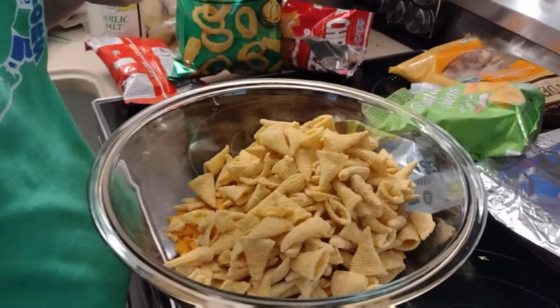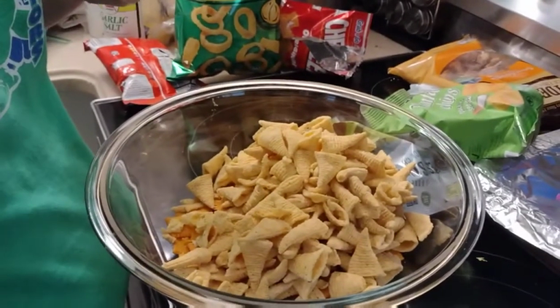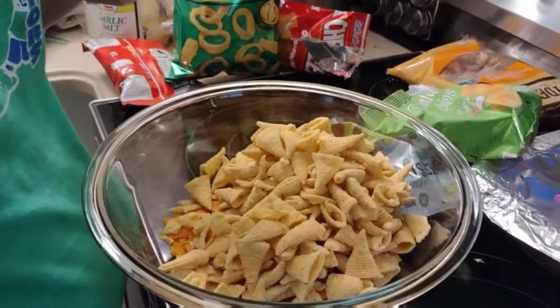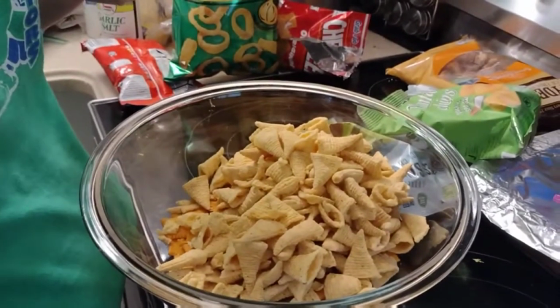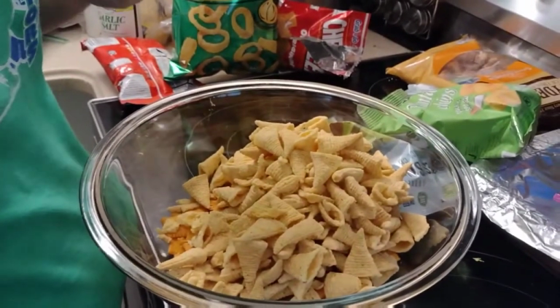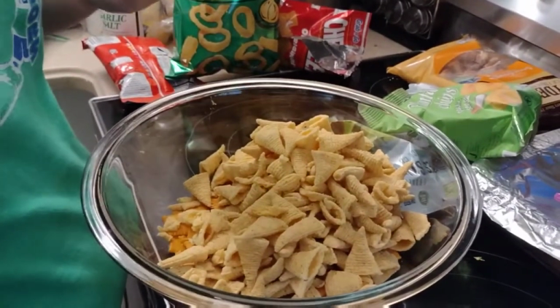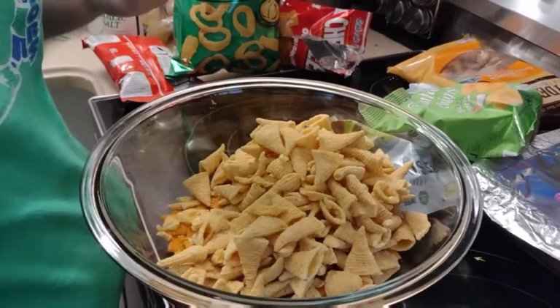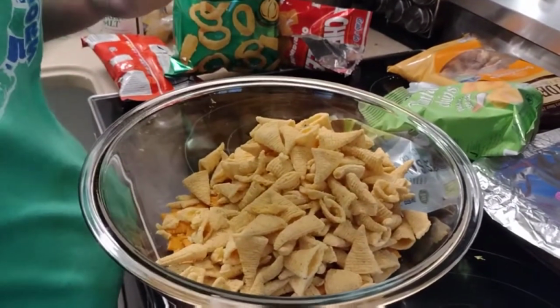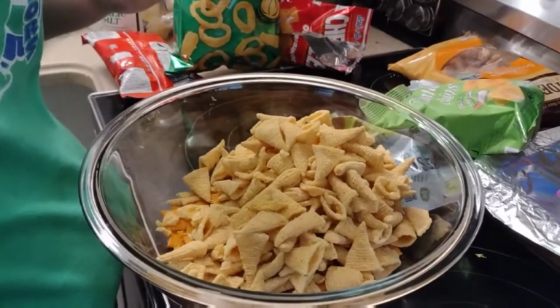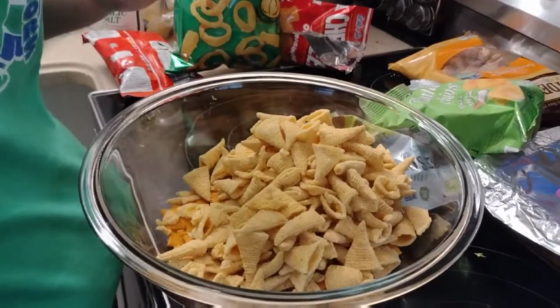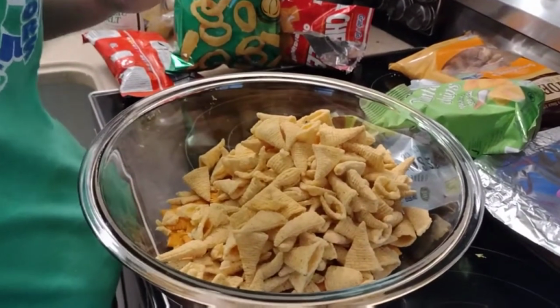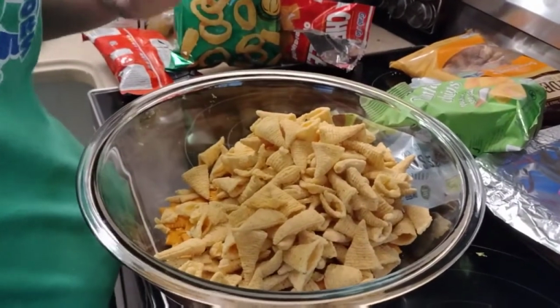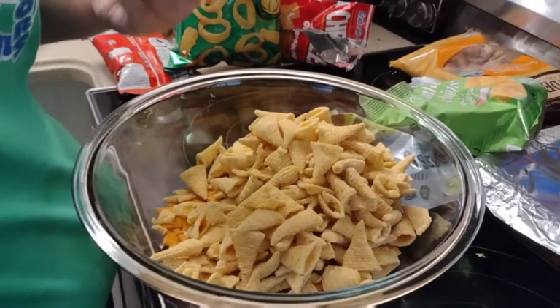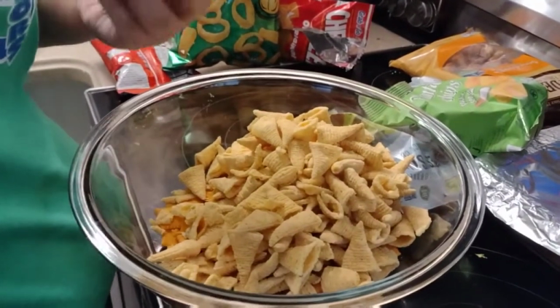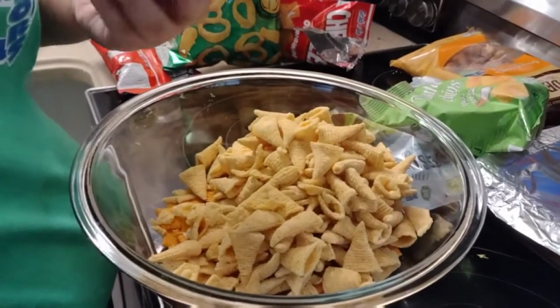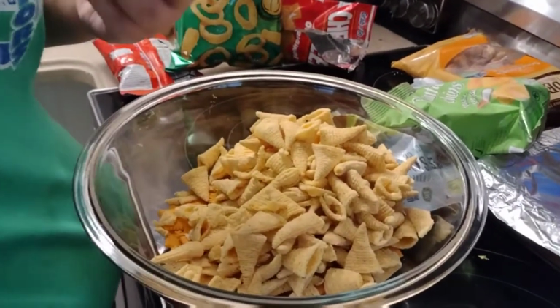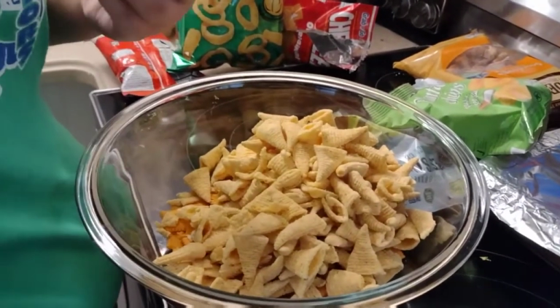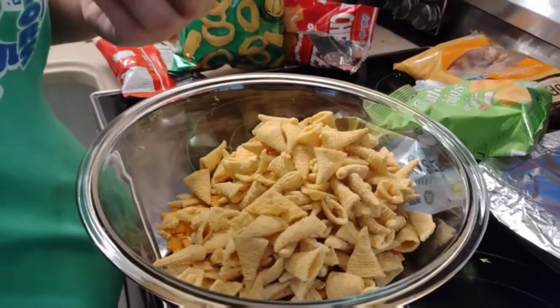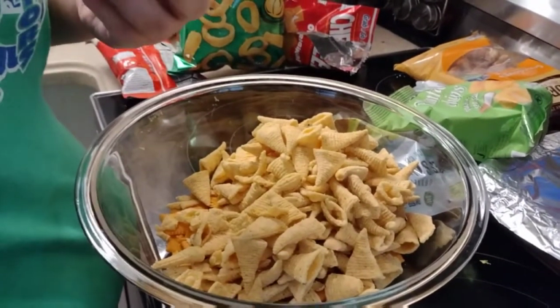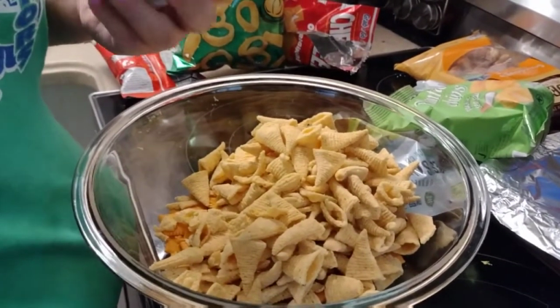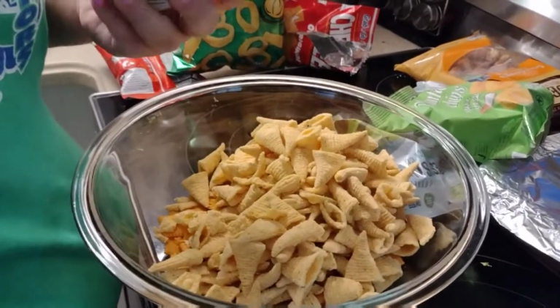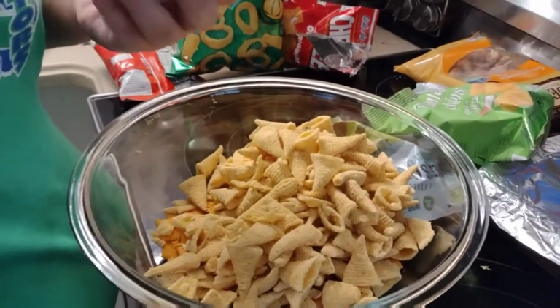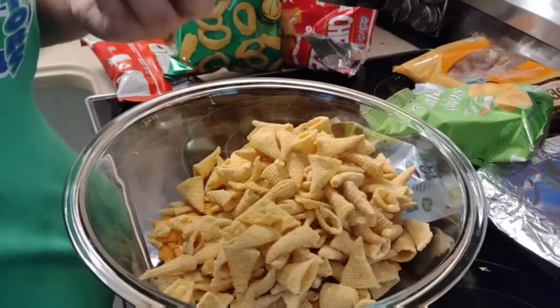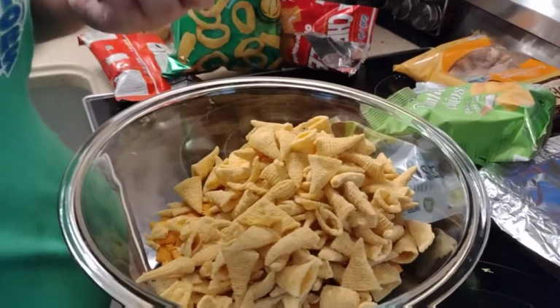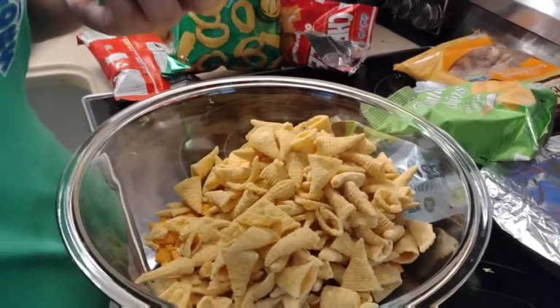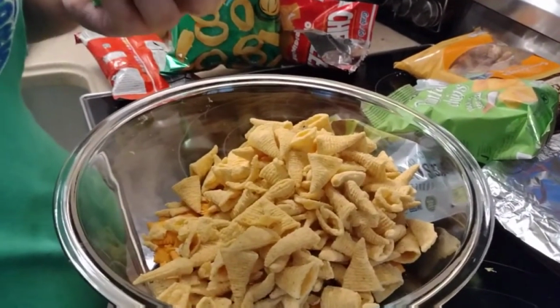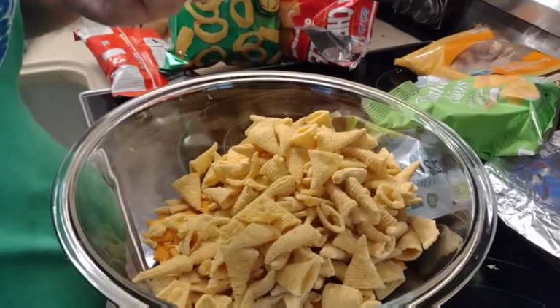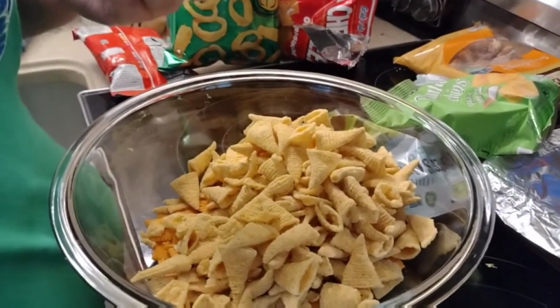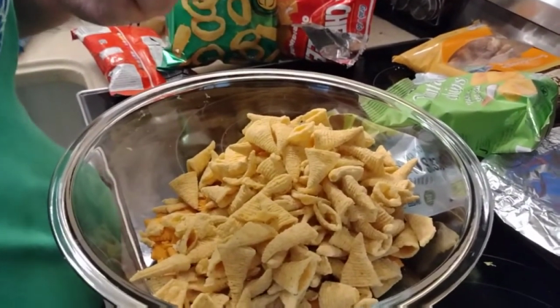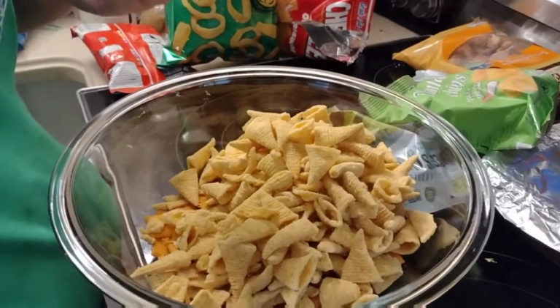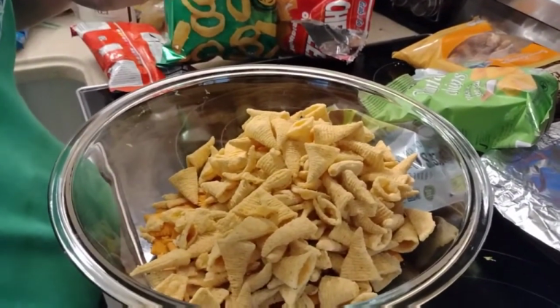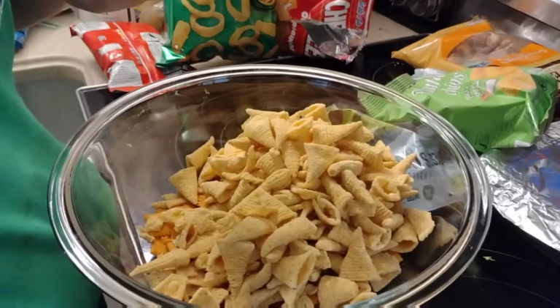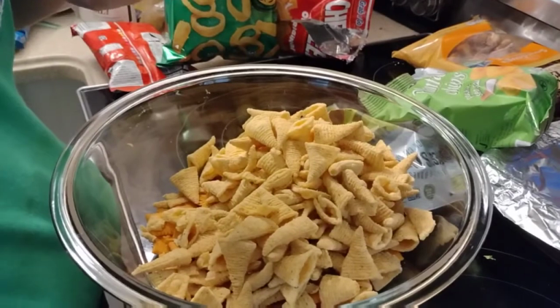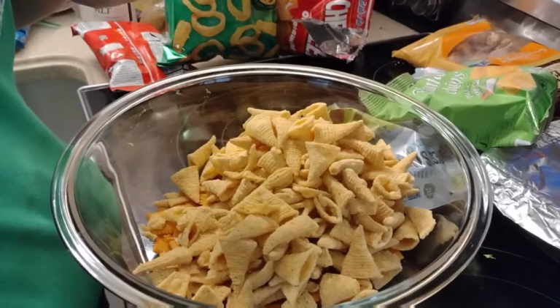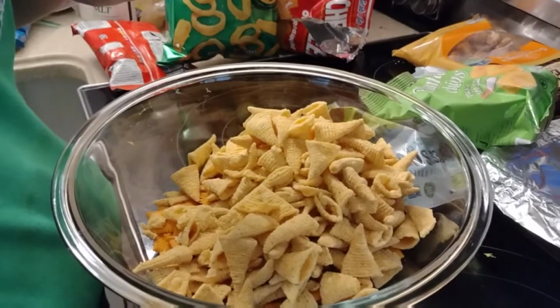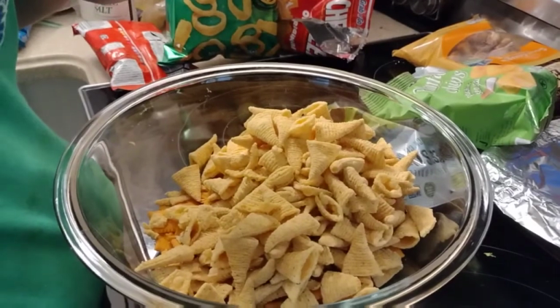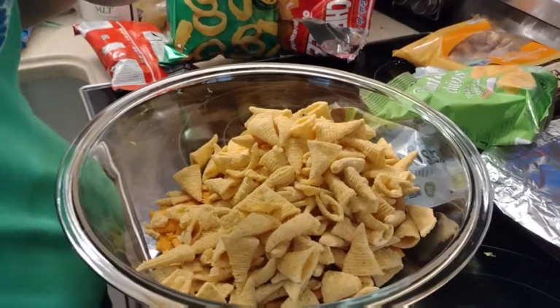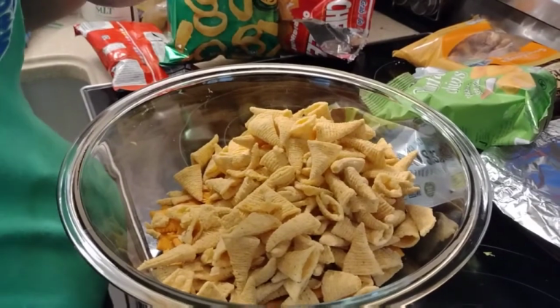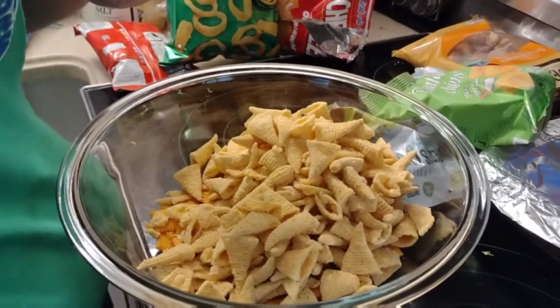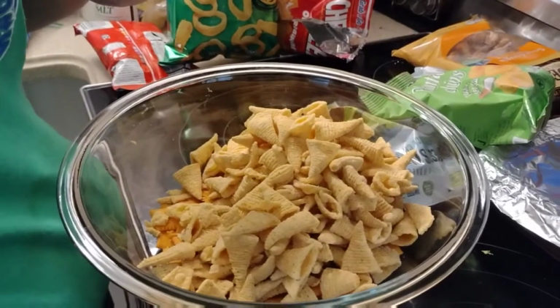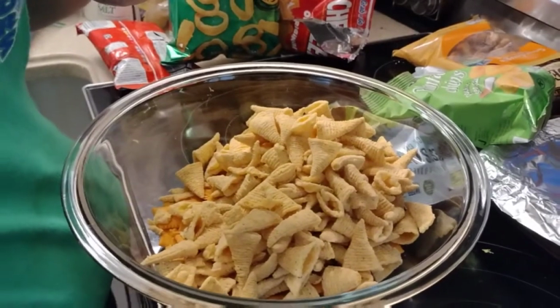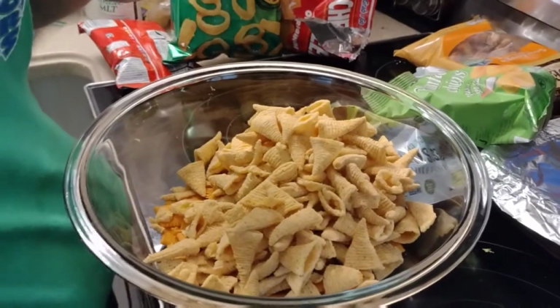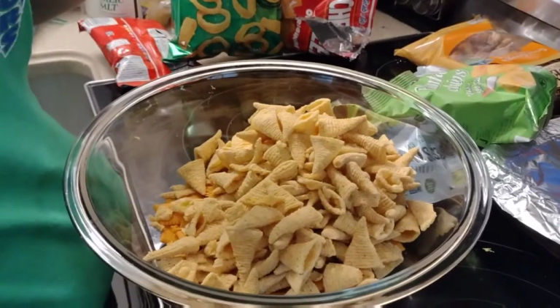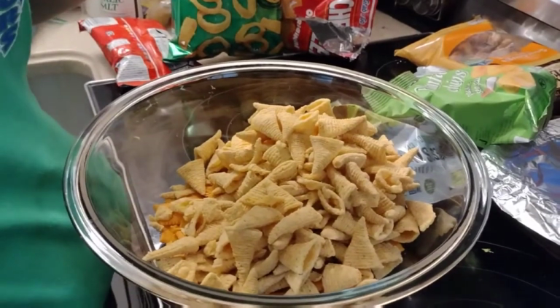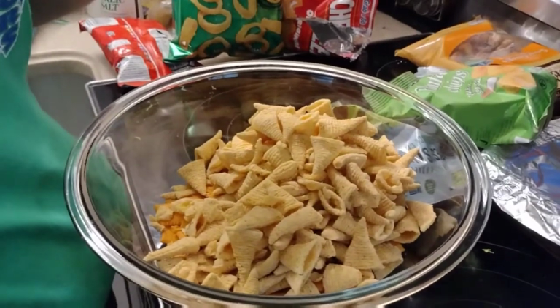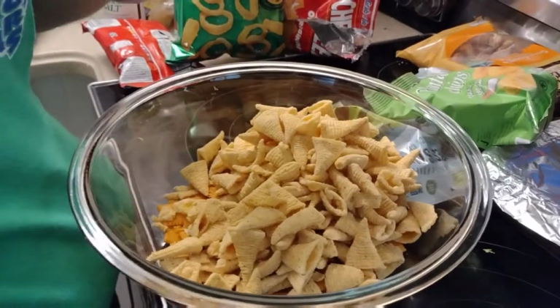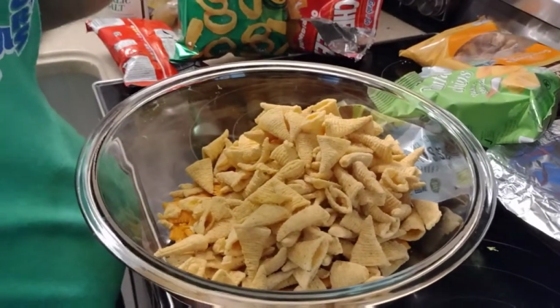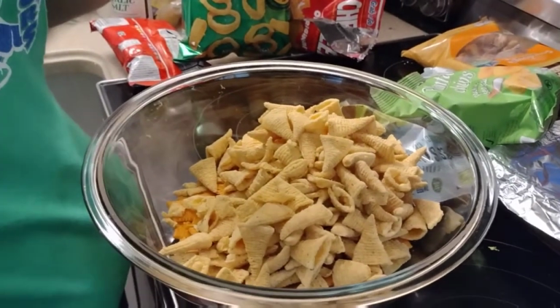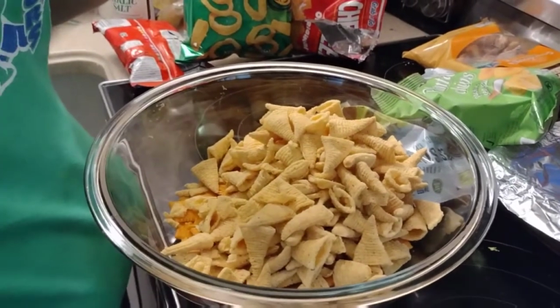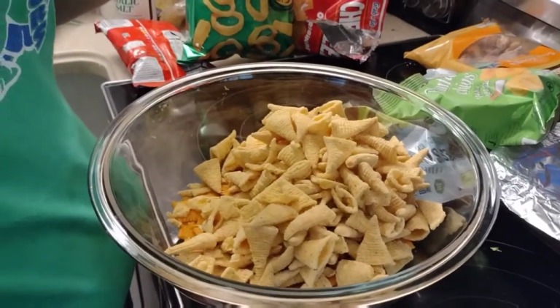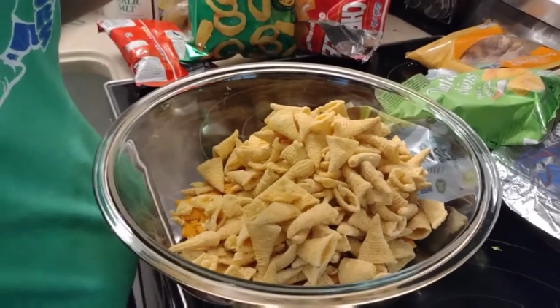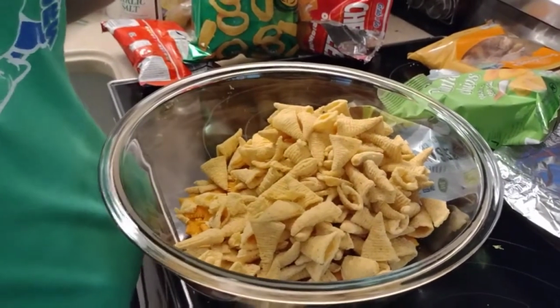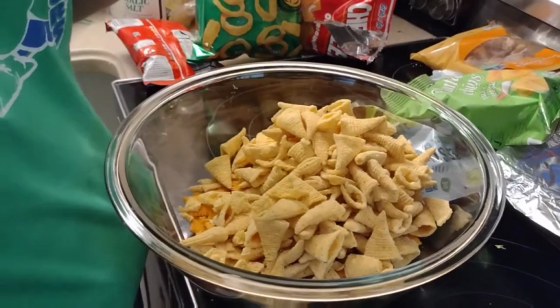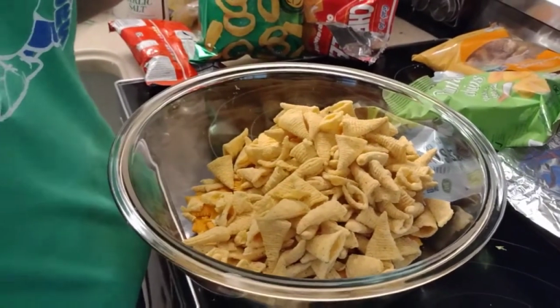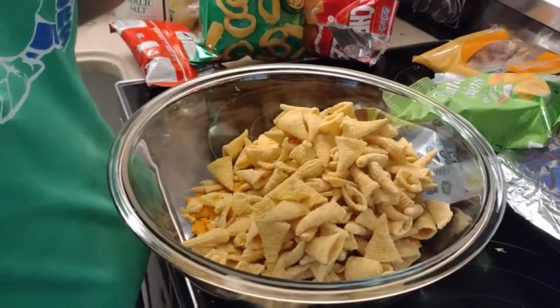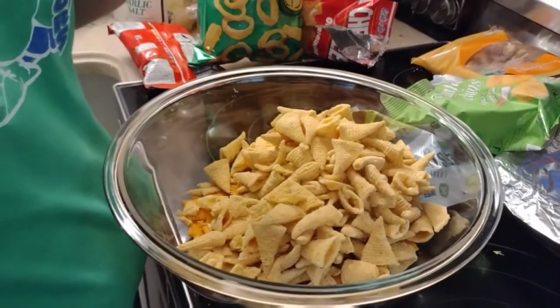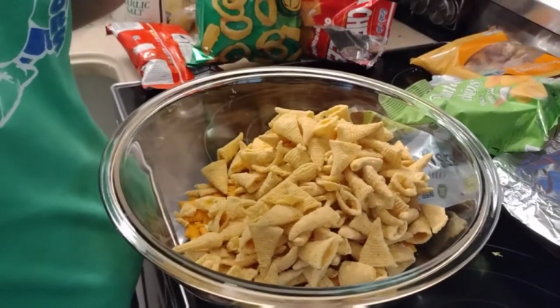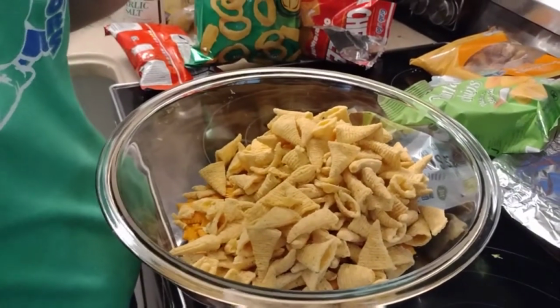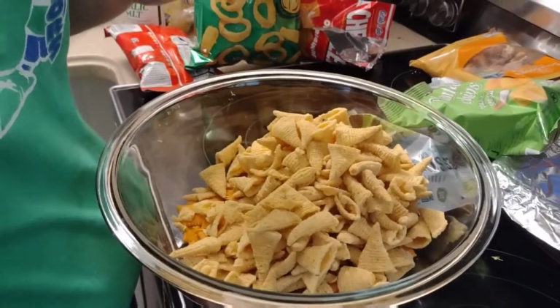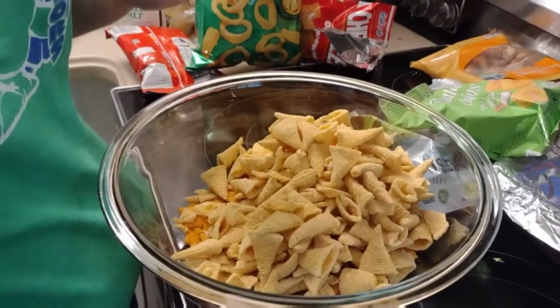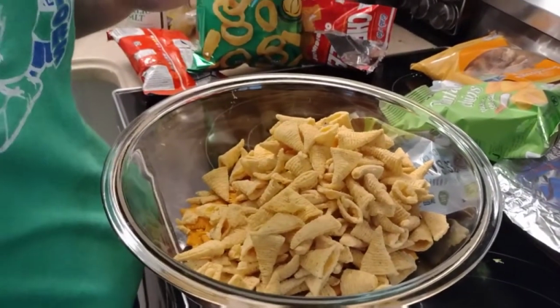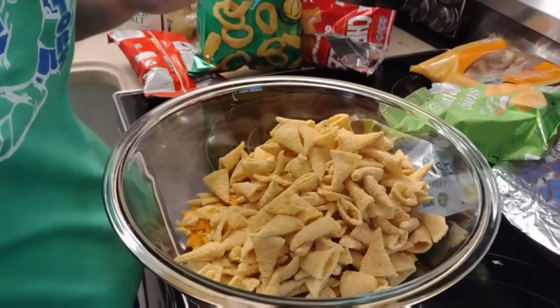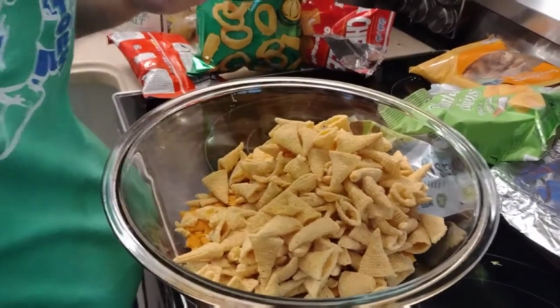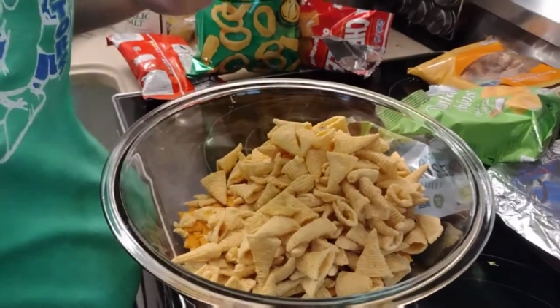We've got some contain chips - I've never had these so I want to try those. I'm stealing one. How are these? They're good!